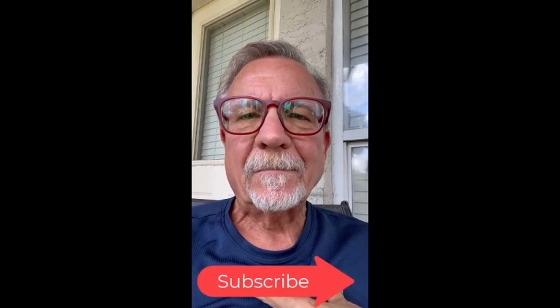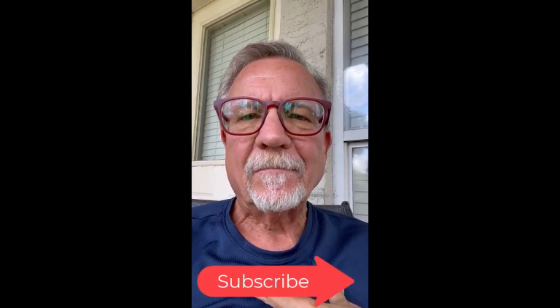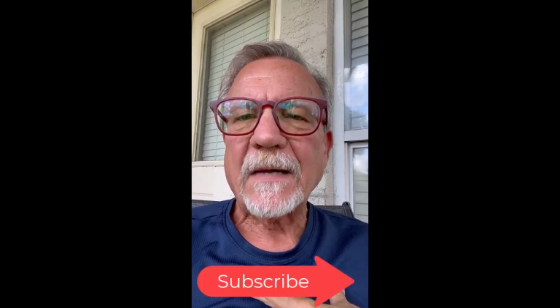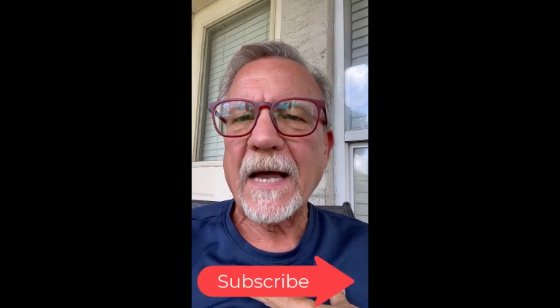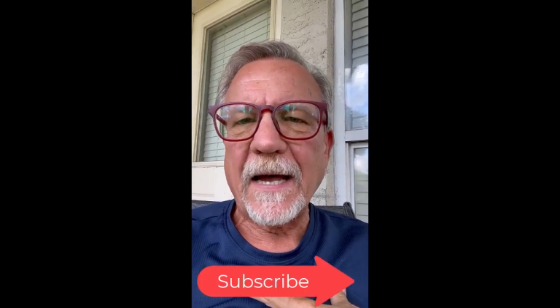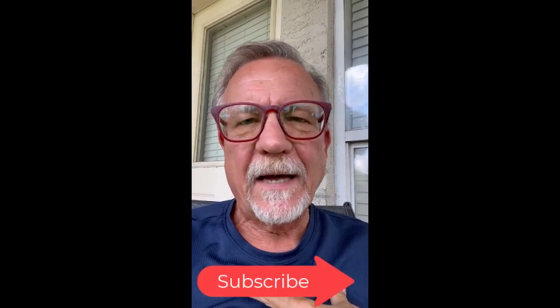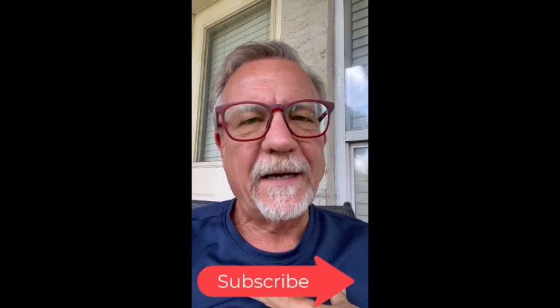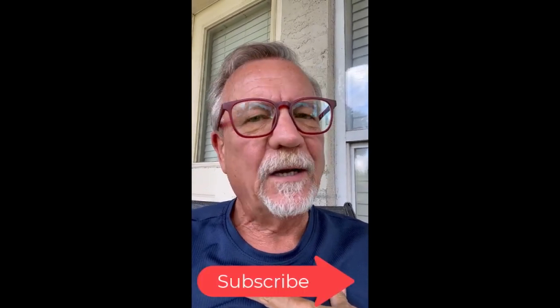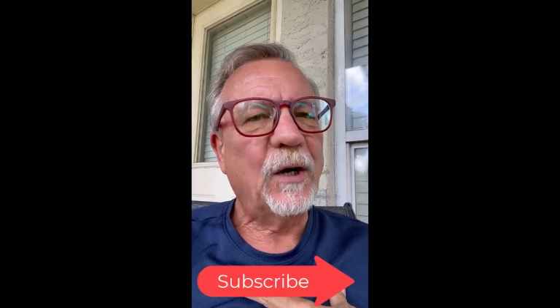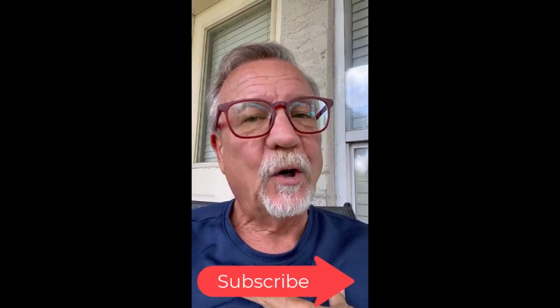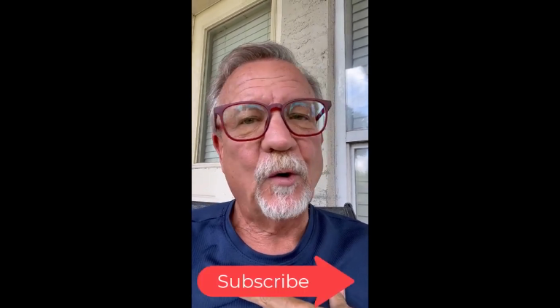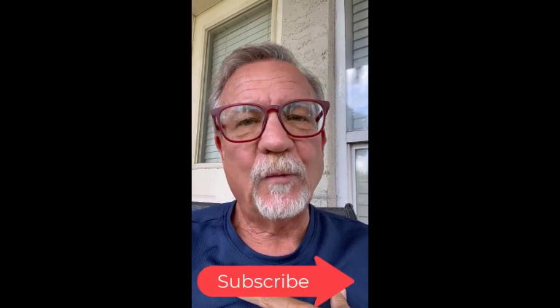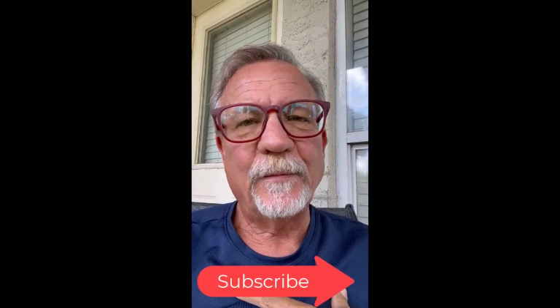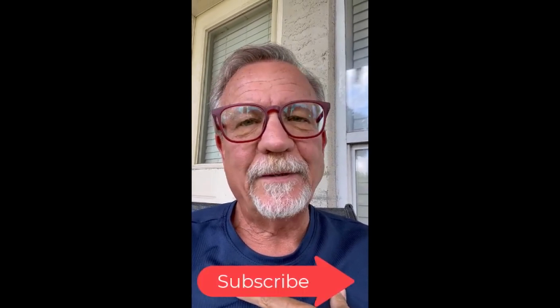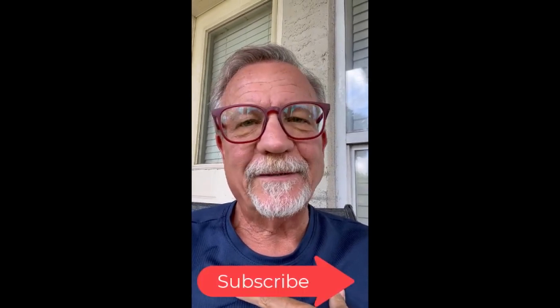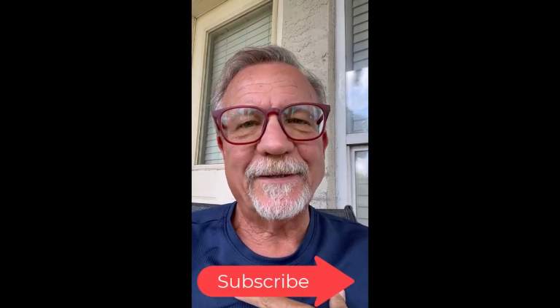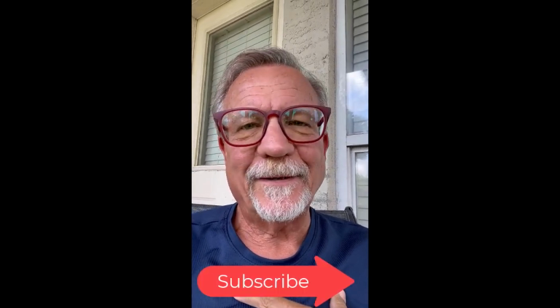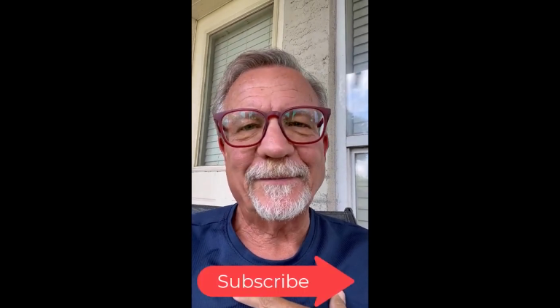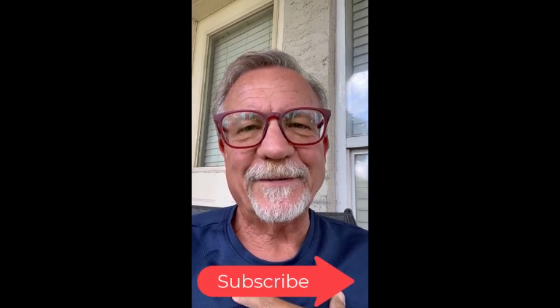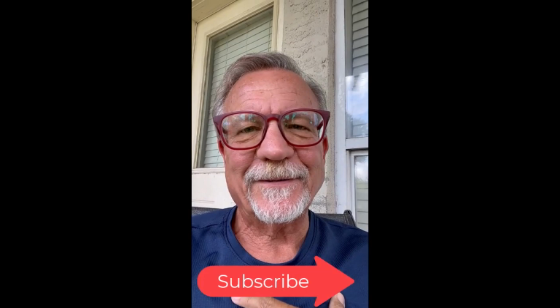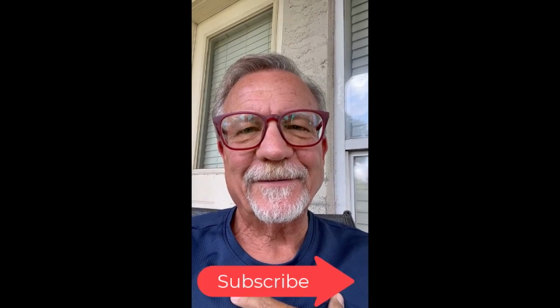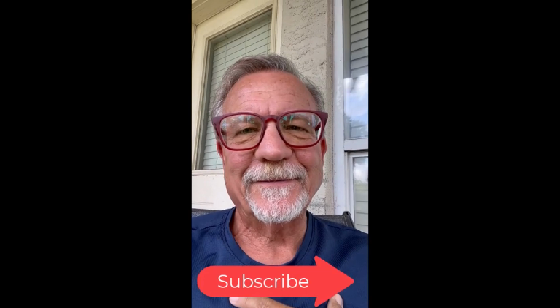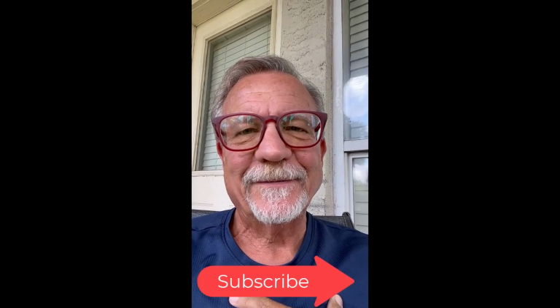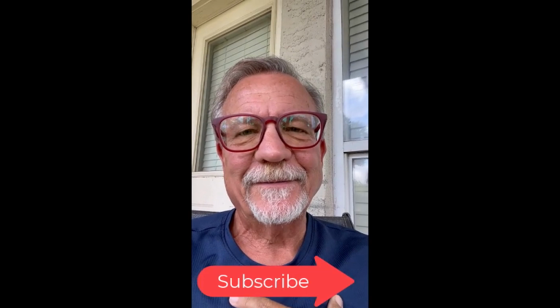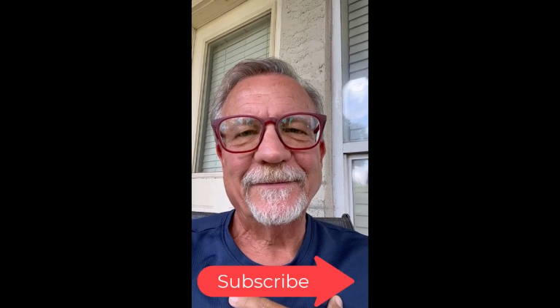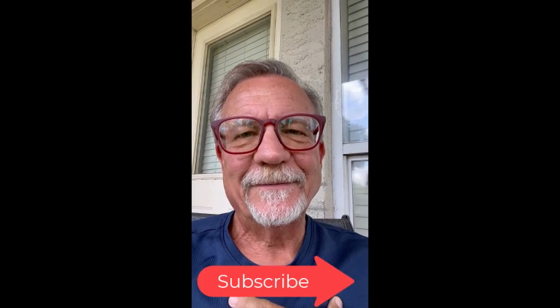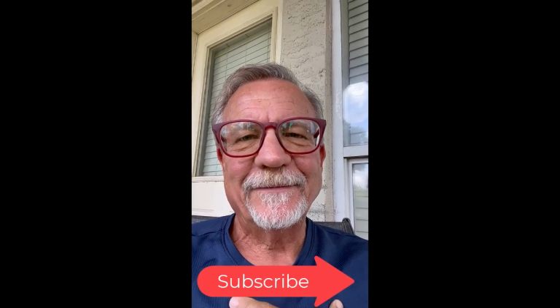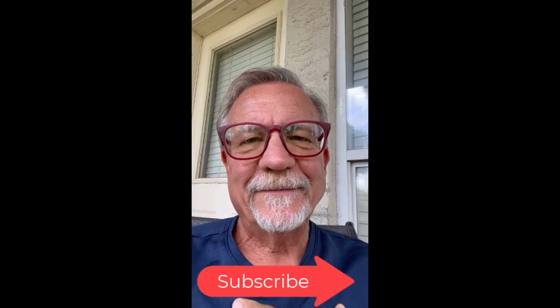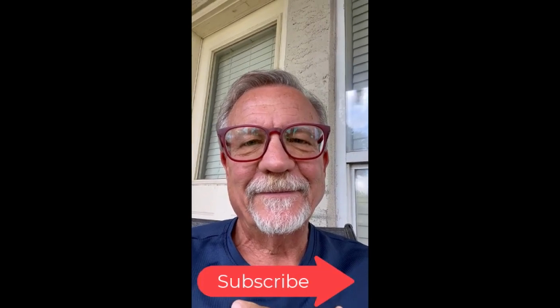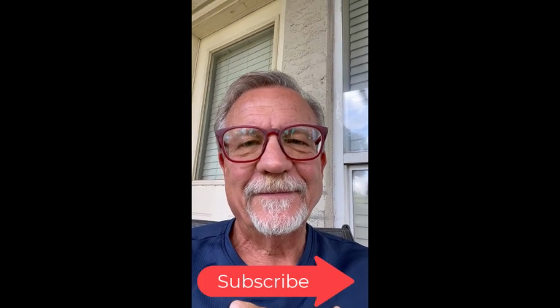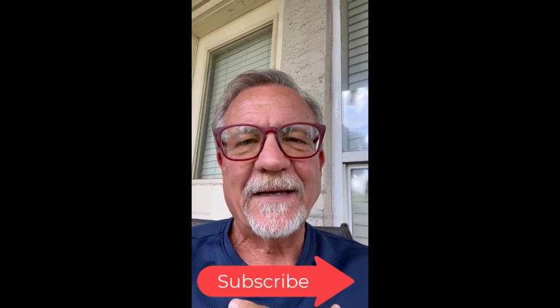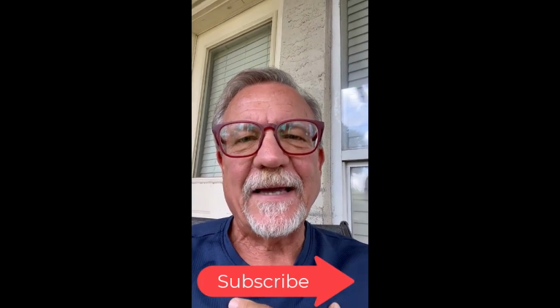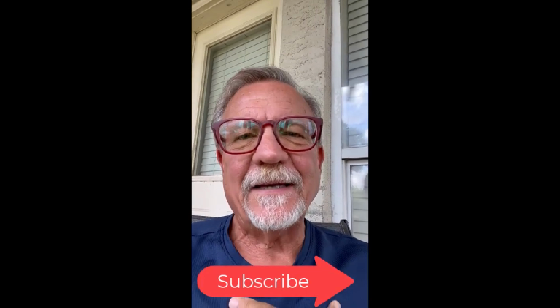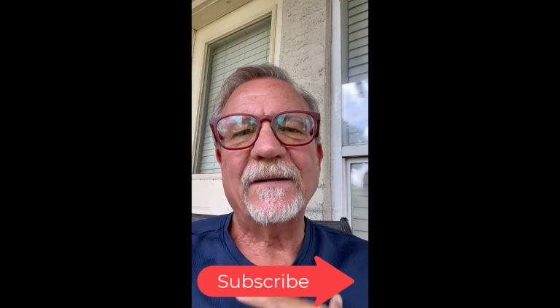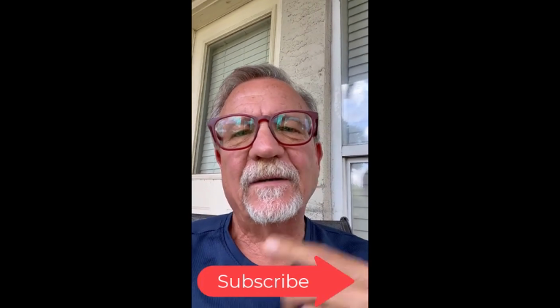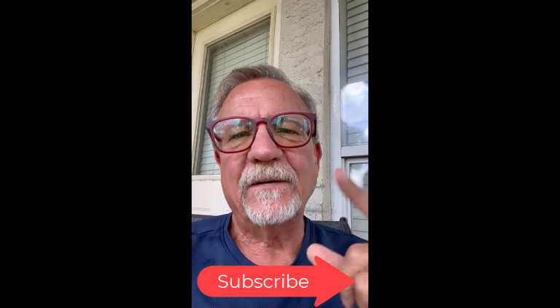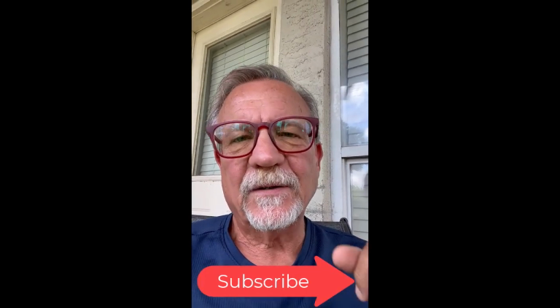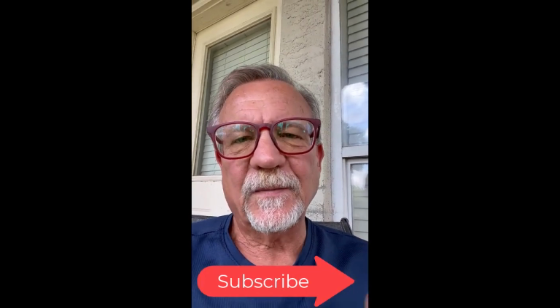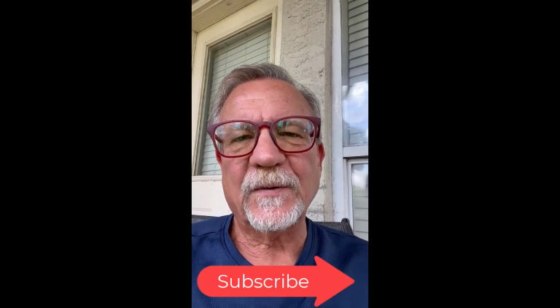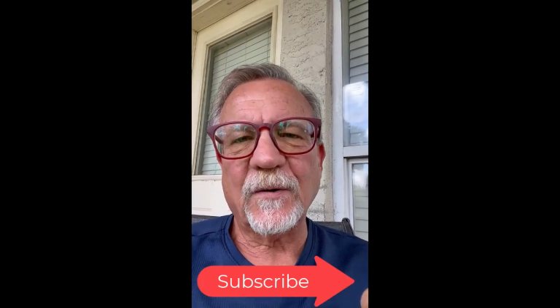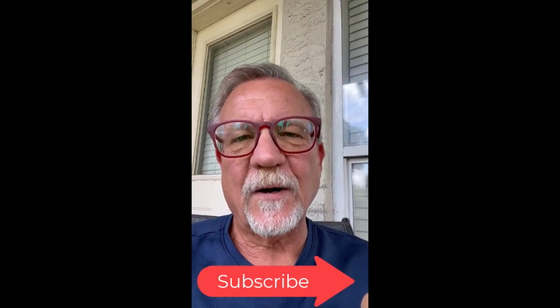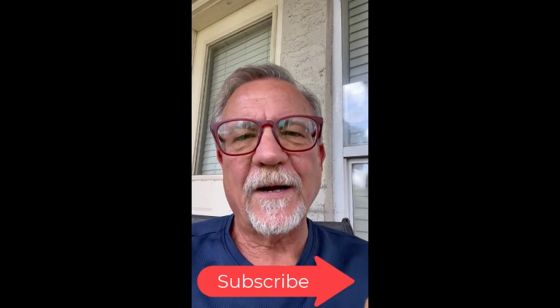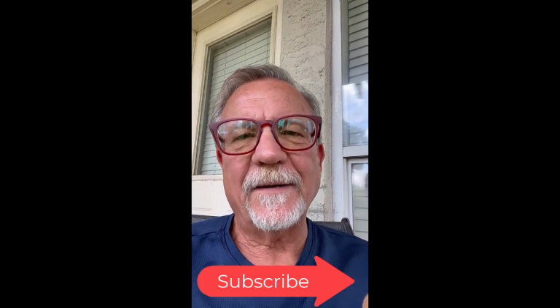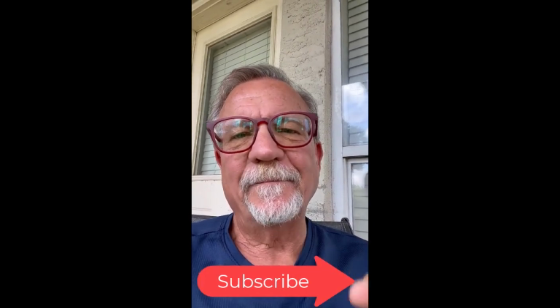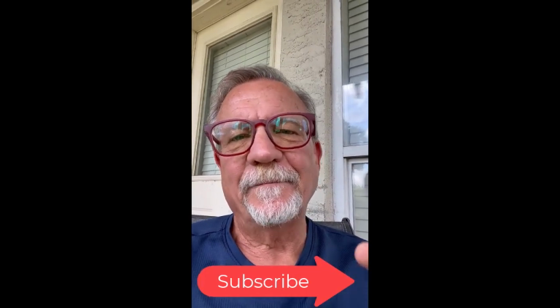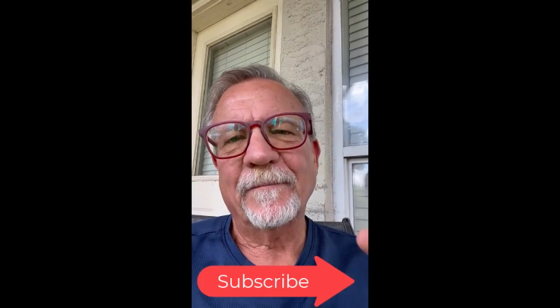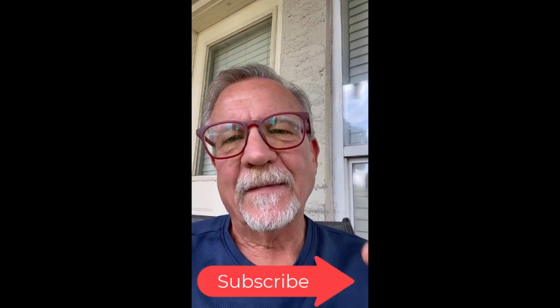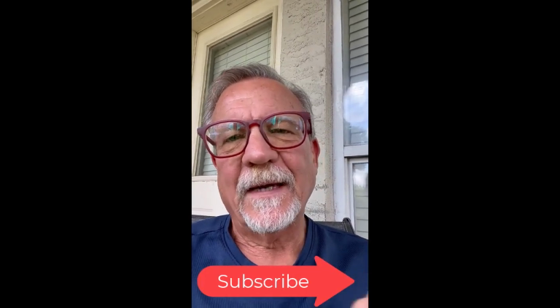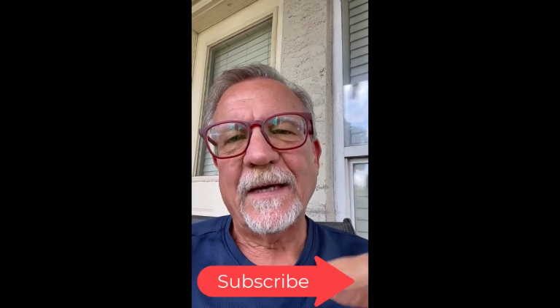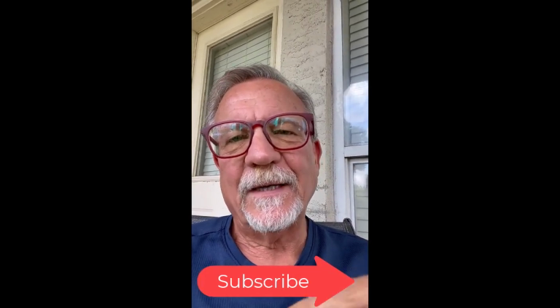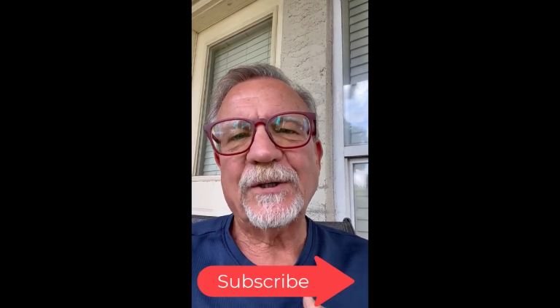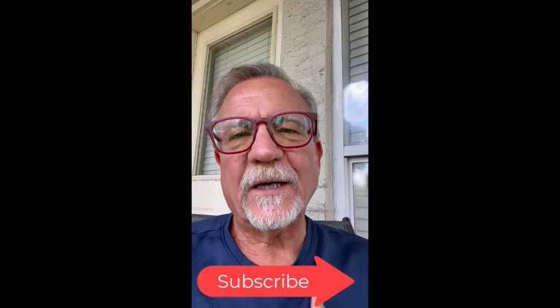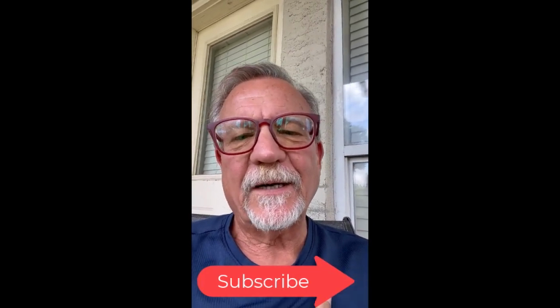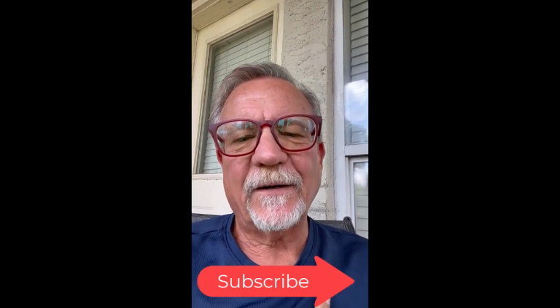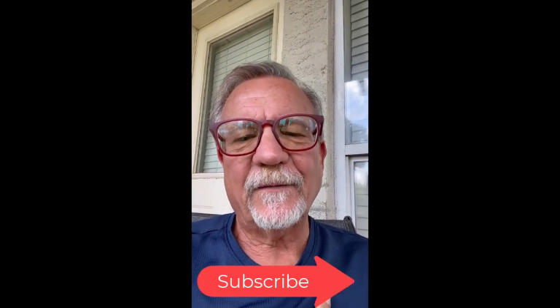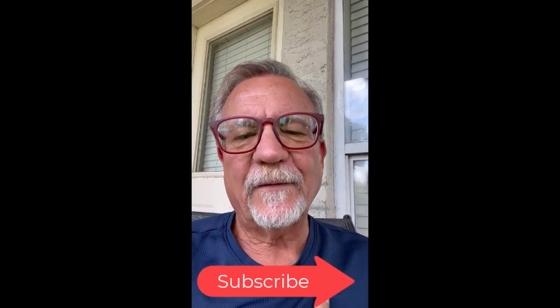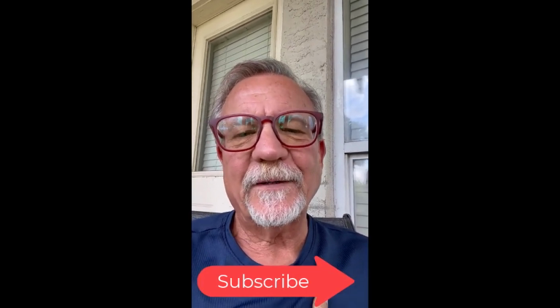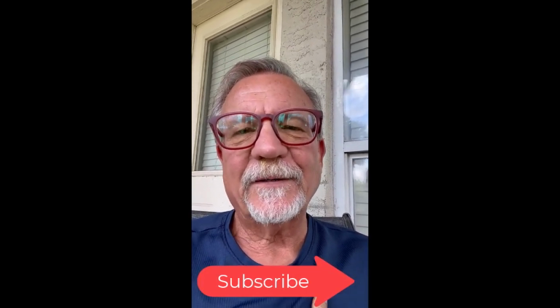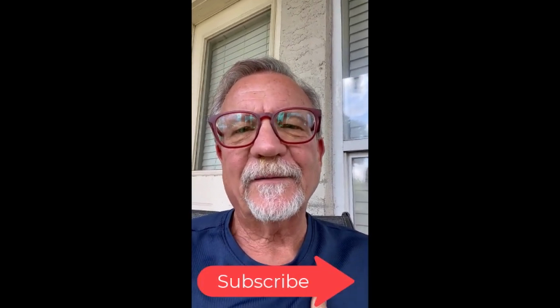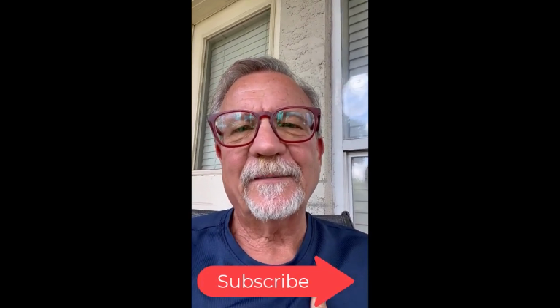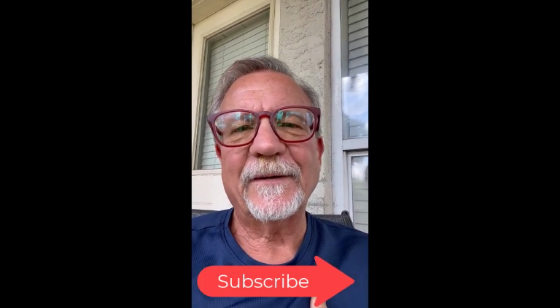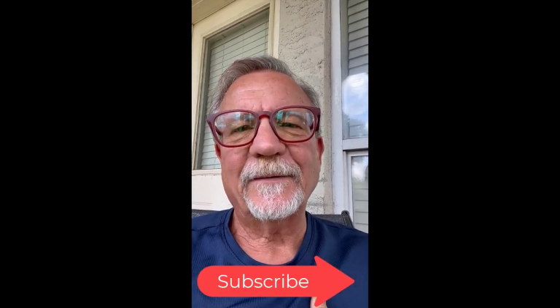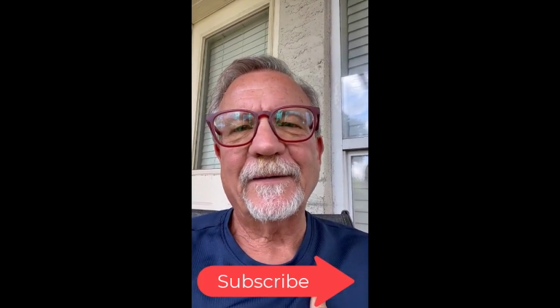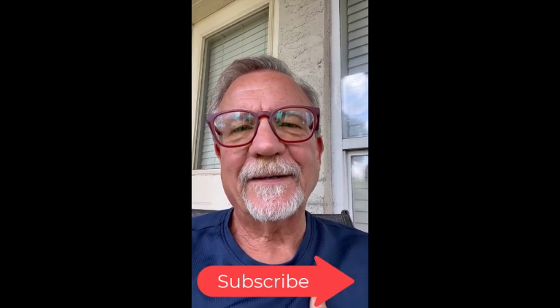I hope this helps. Subscribe and check out our free stuff below. Thanks.